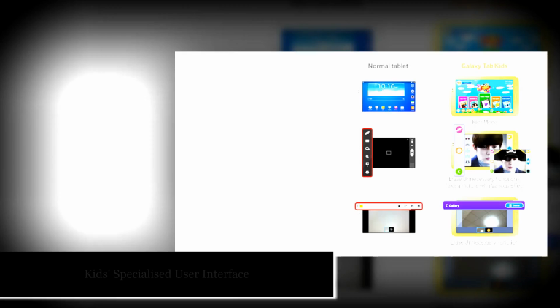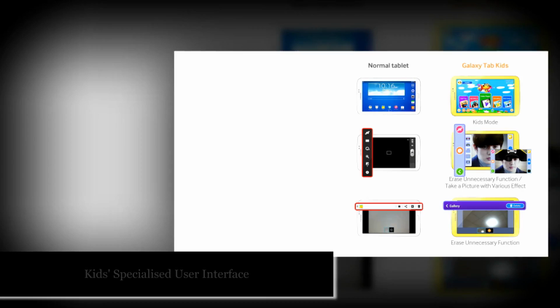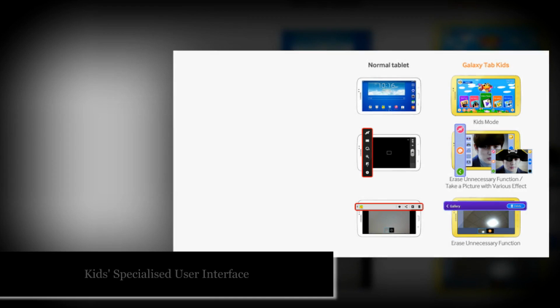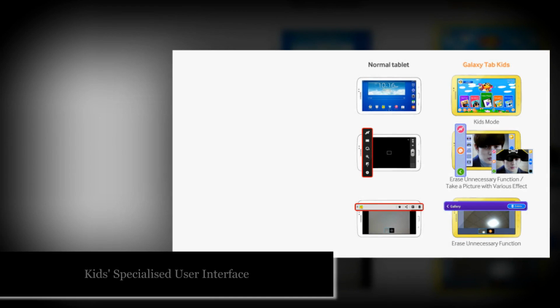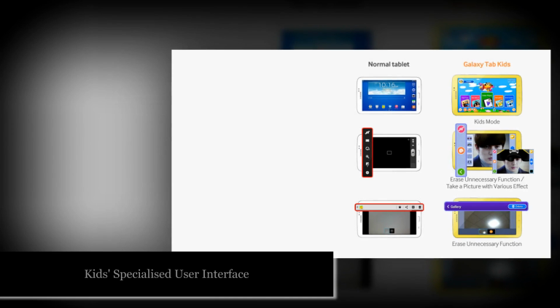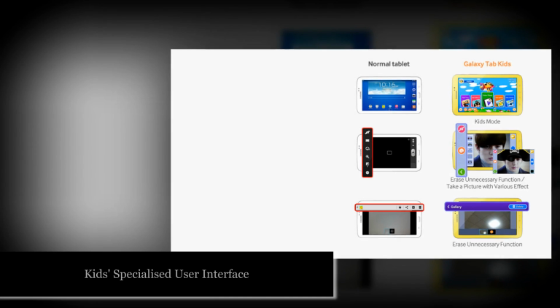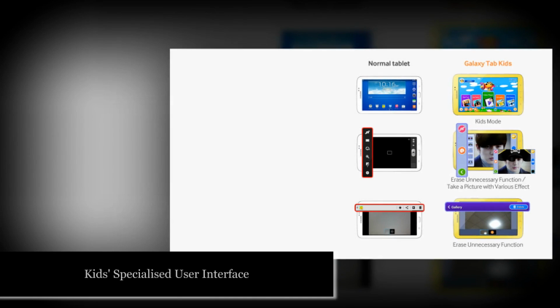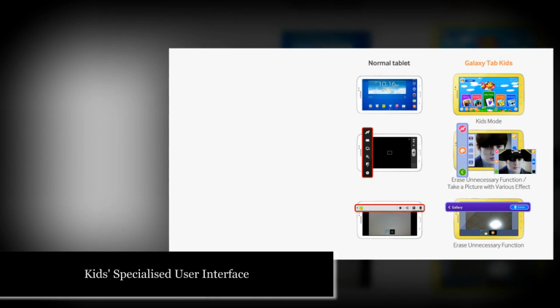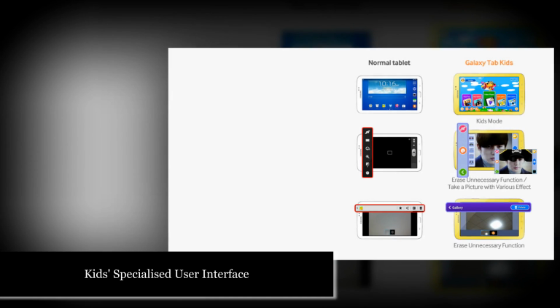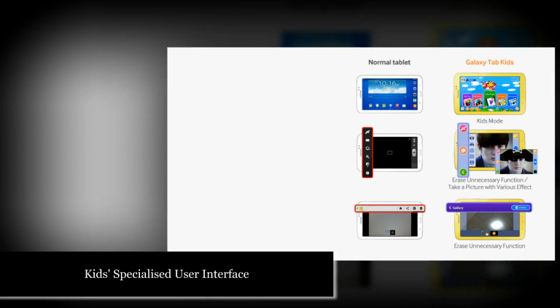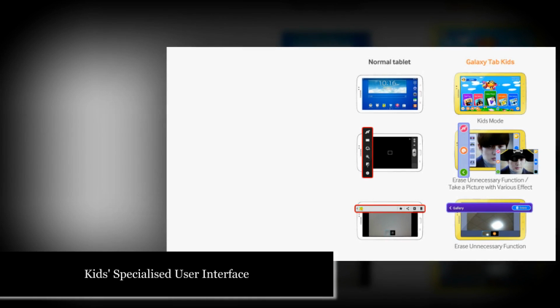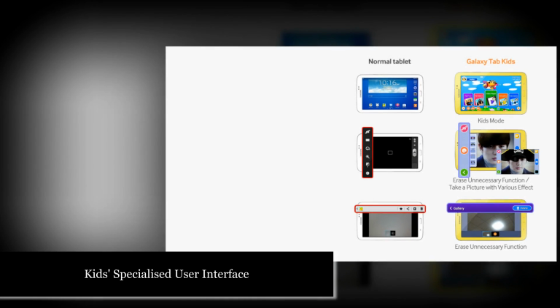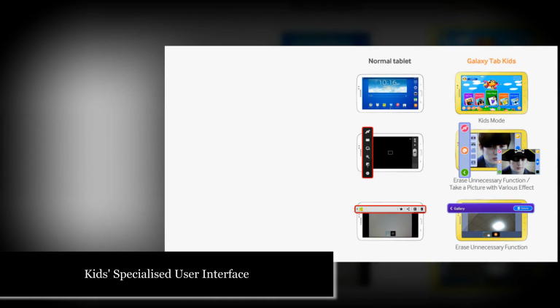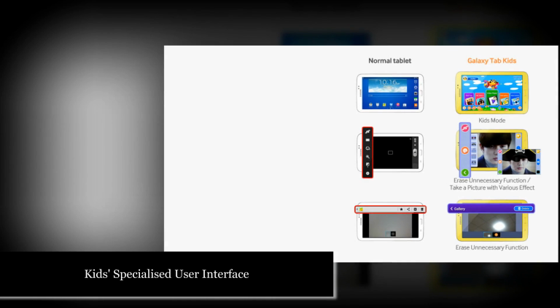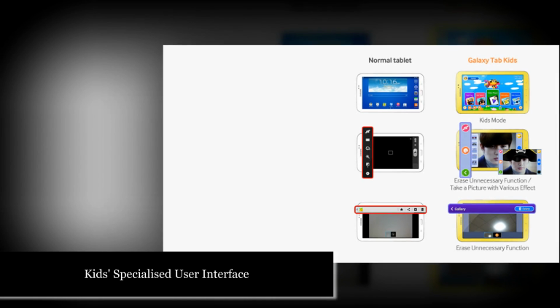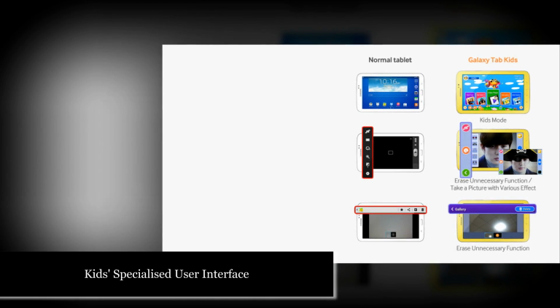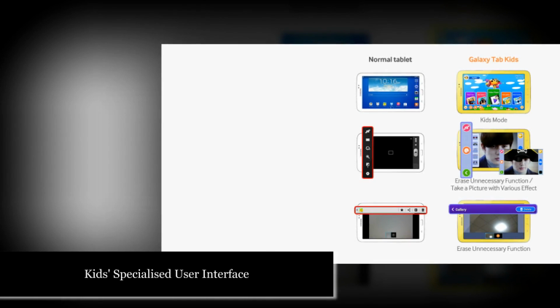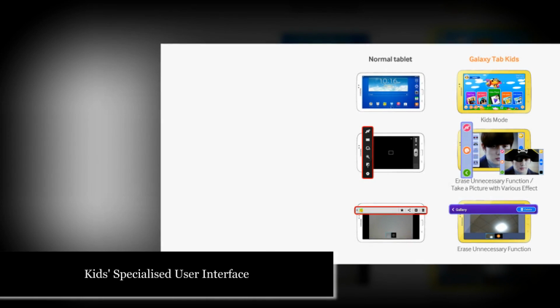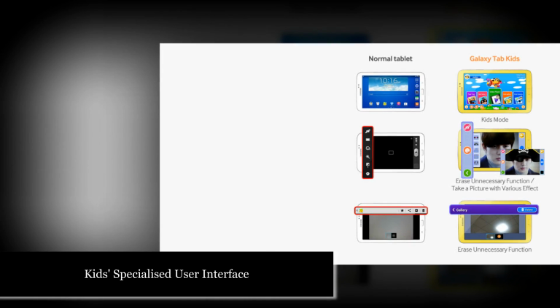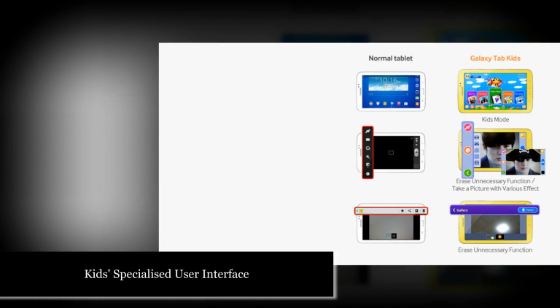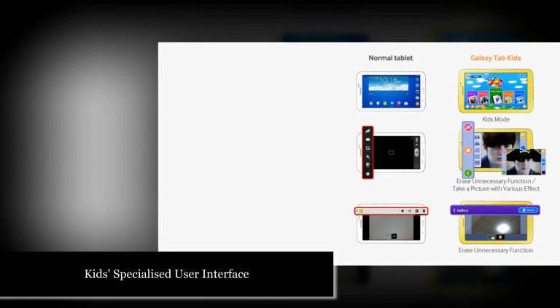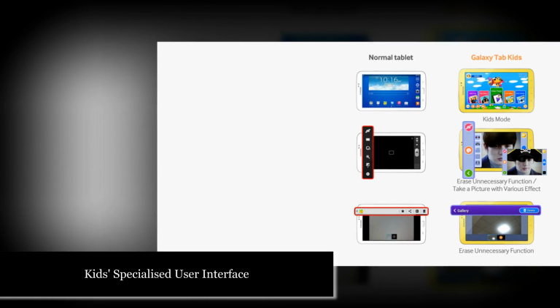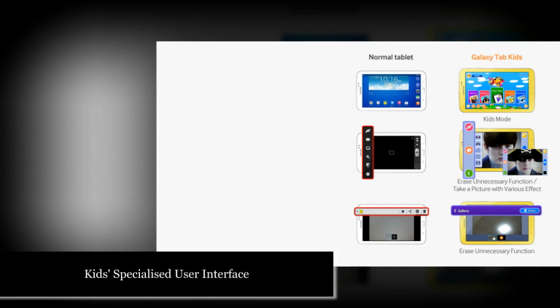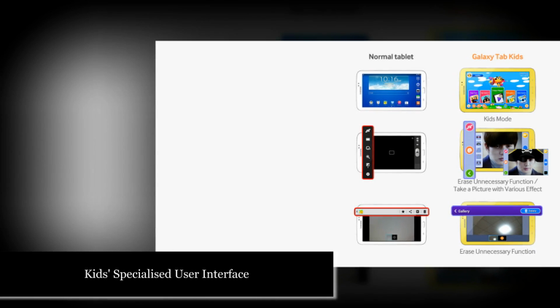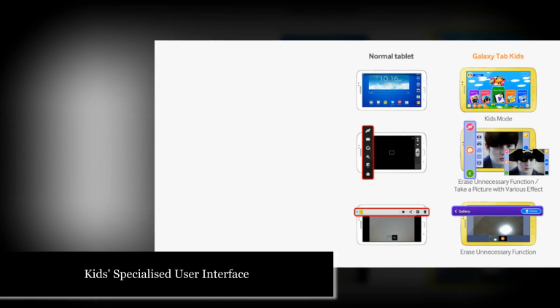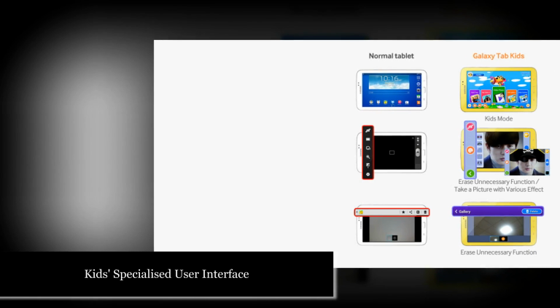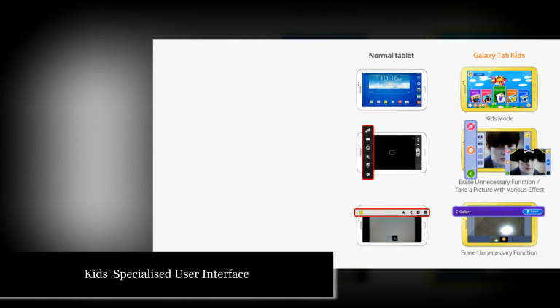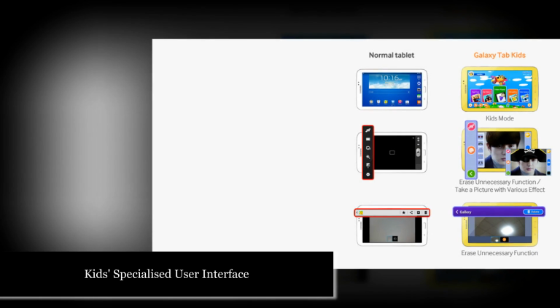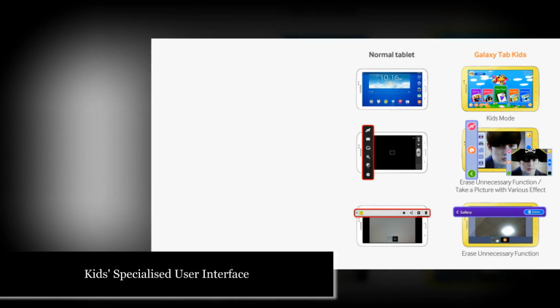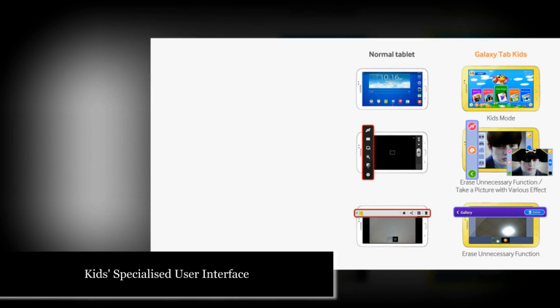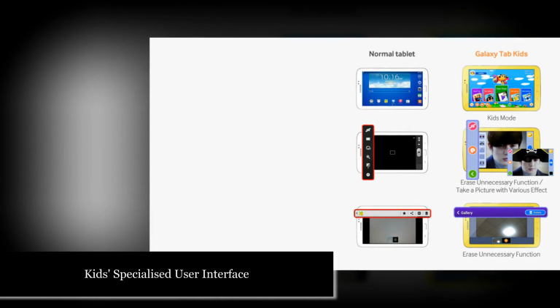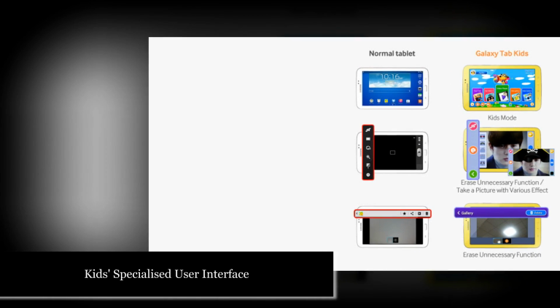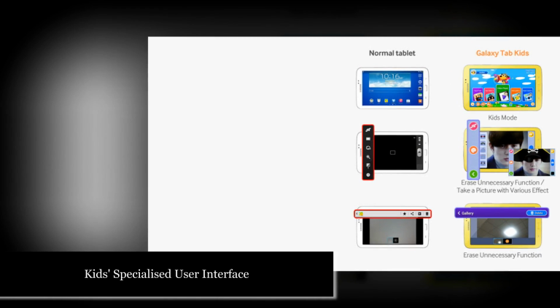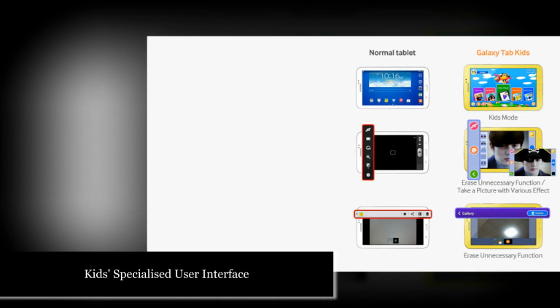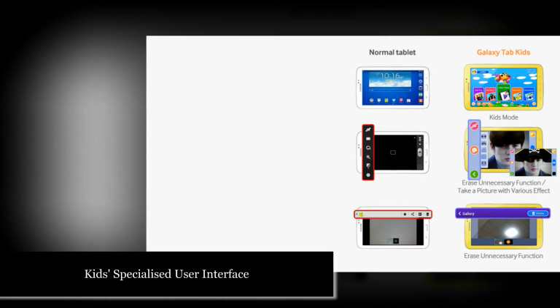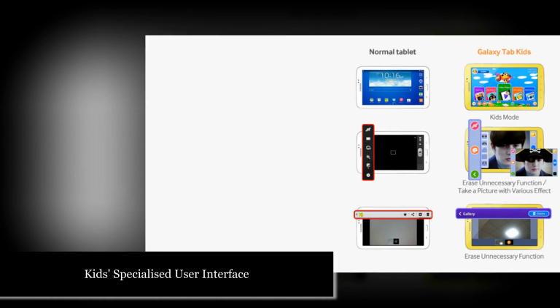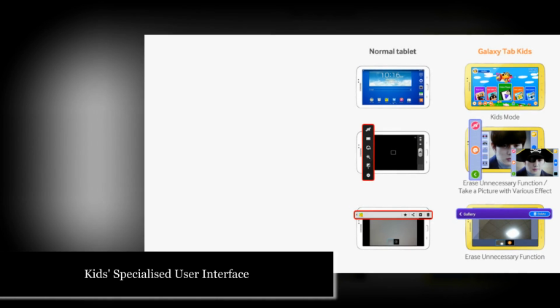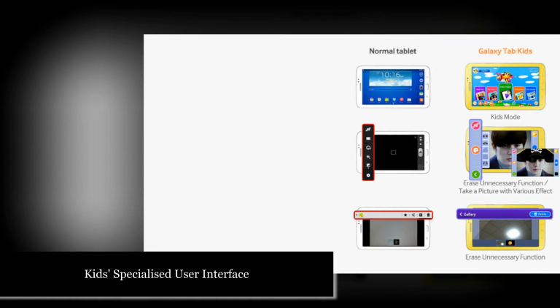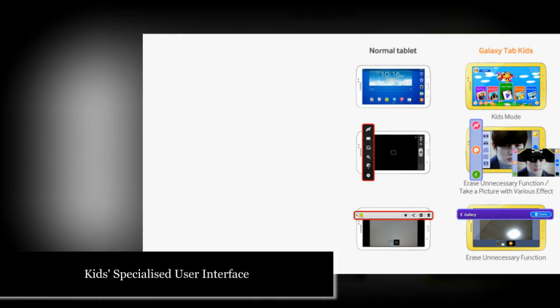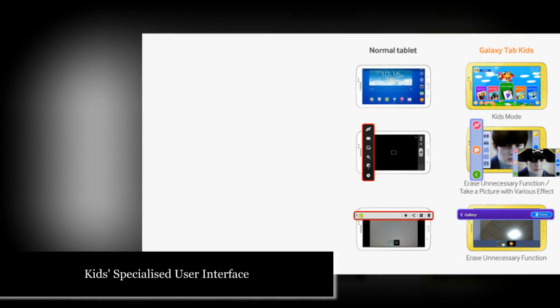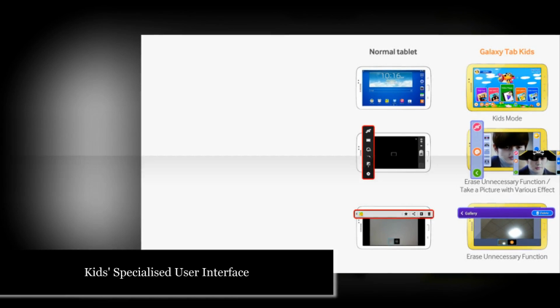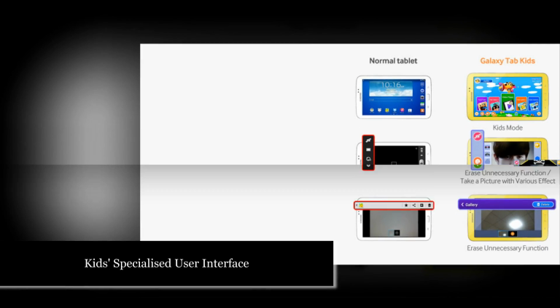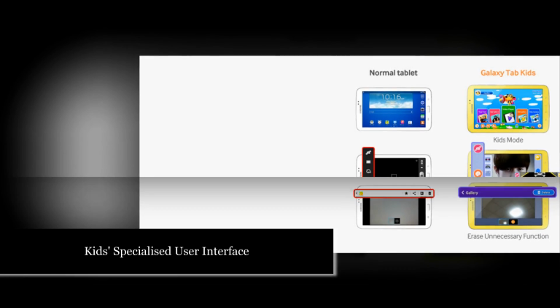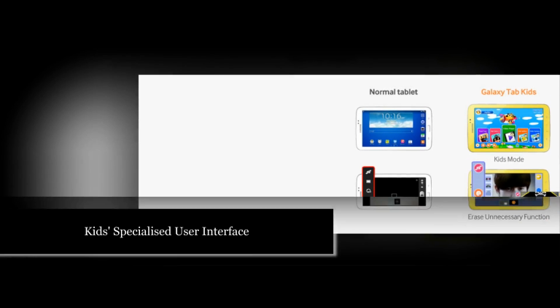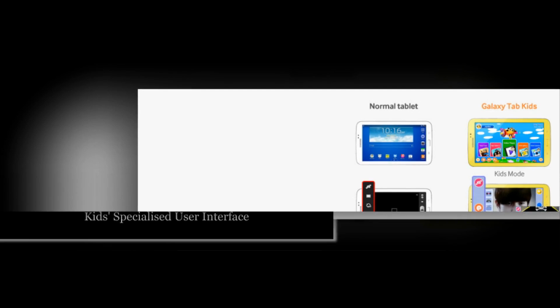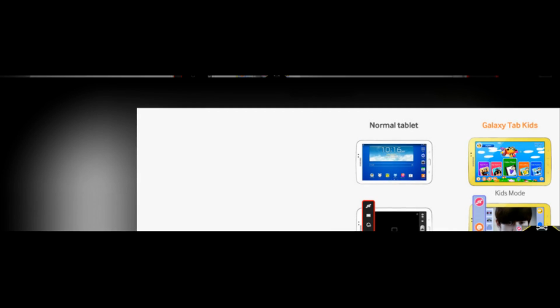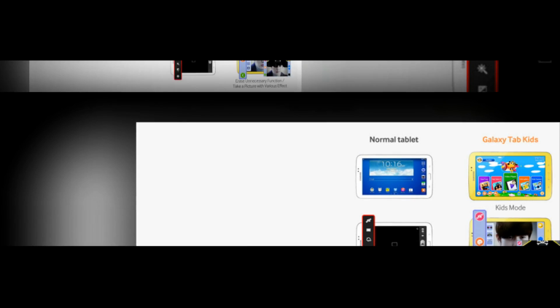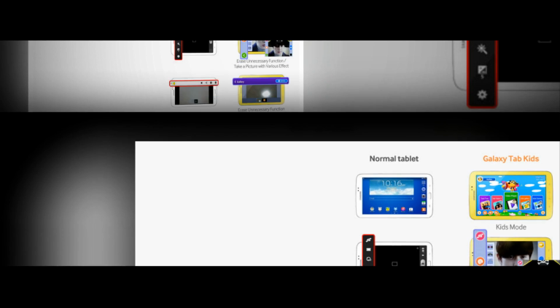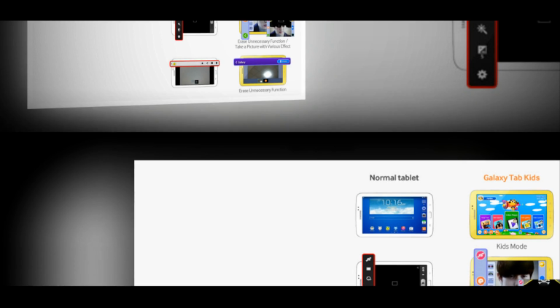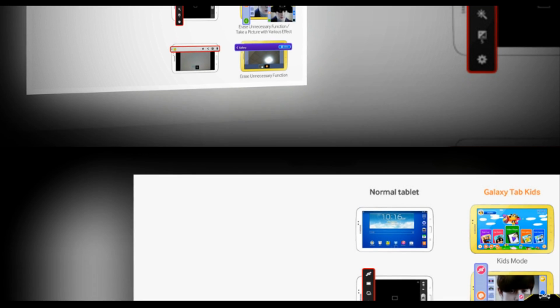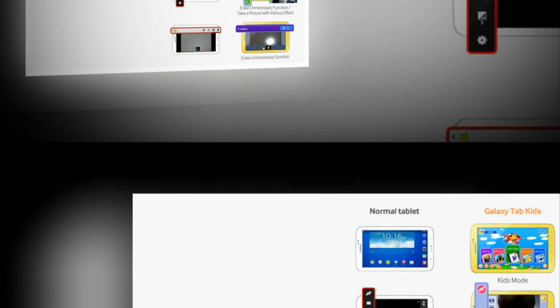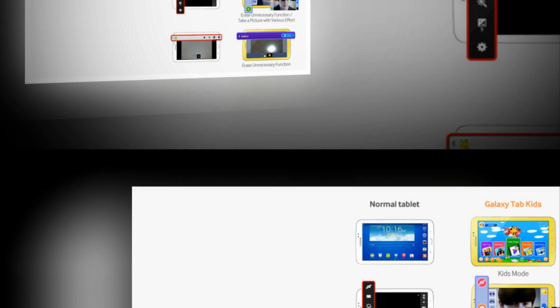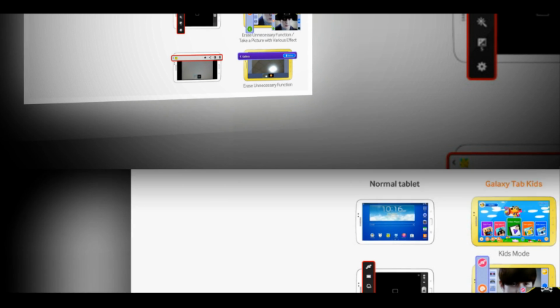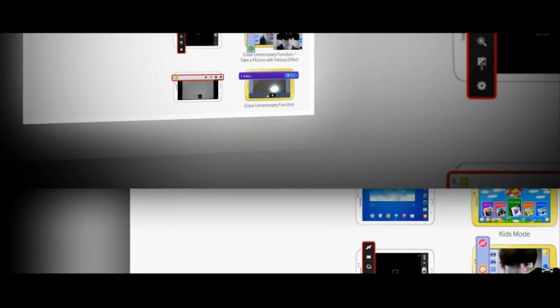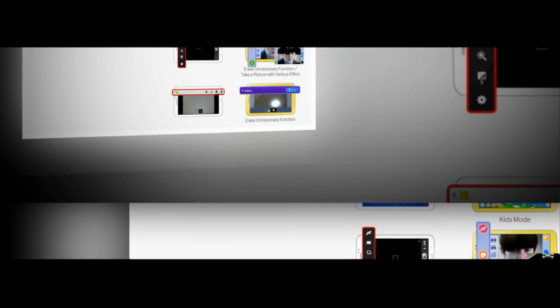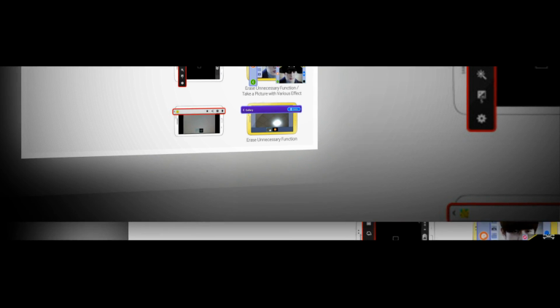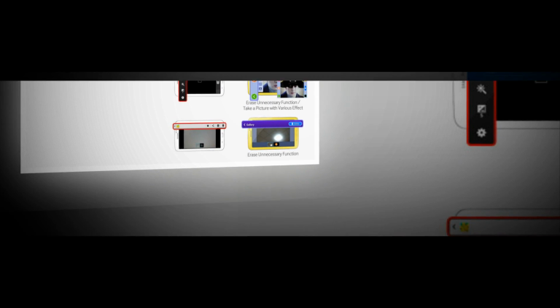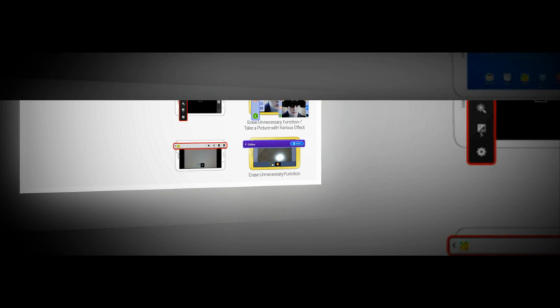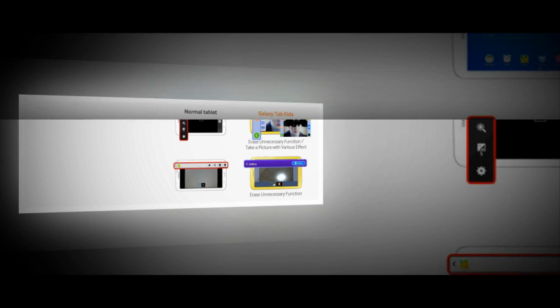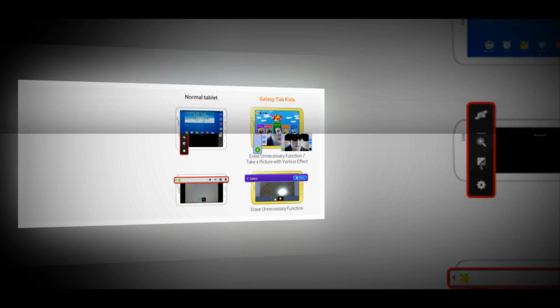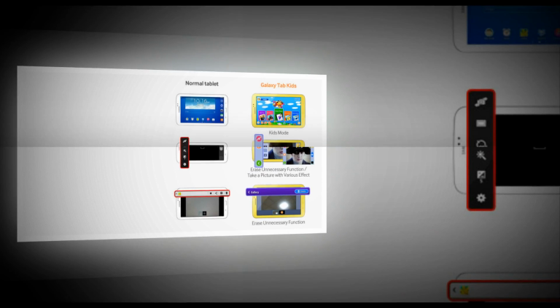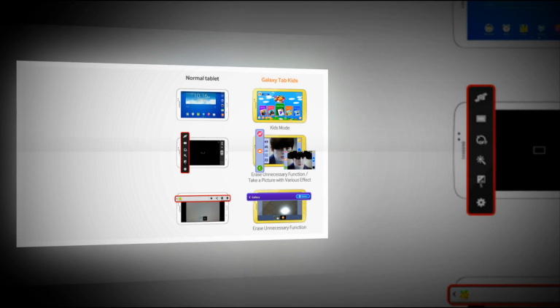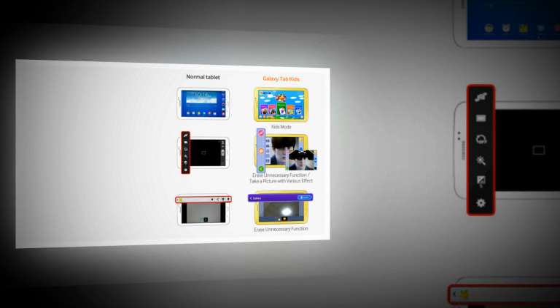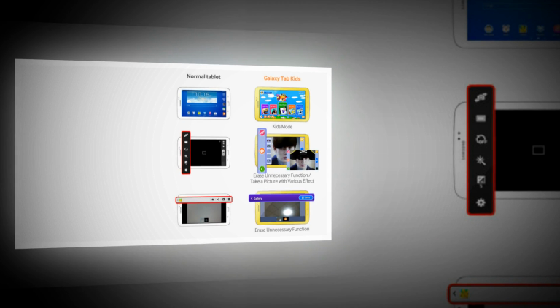Moreover, parents can enjoy normal tablet mode through standard mode, so parents don't need to buy their own tablet.